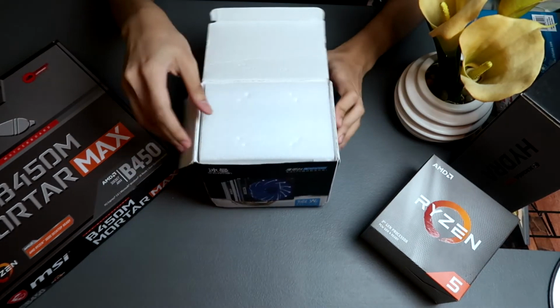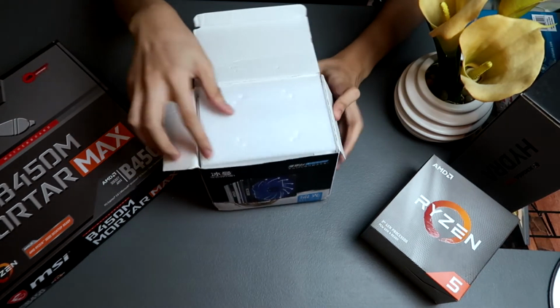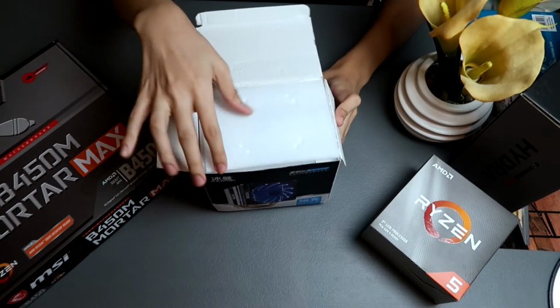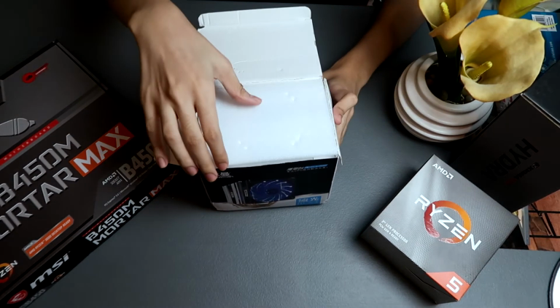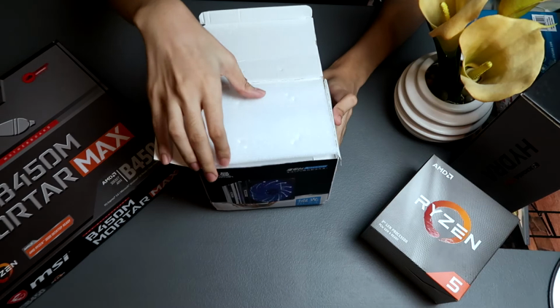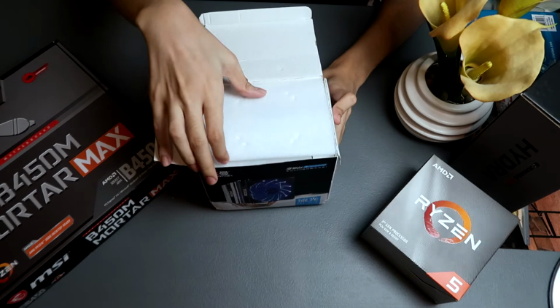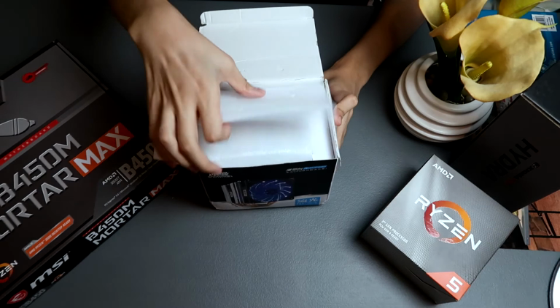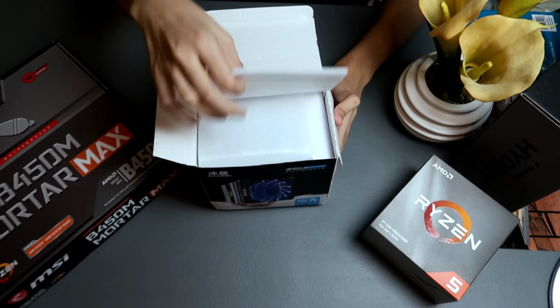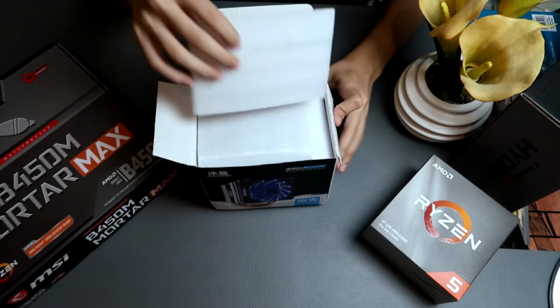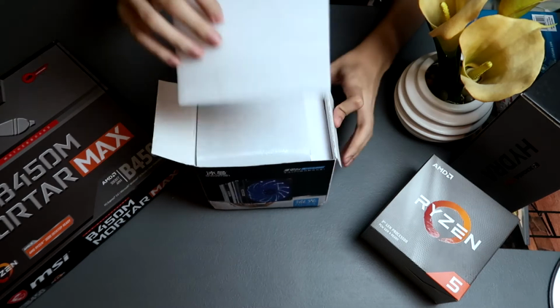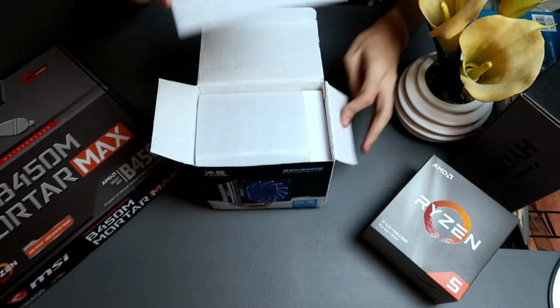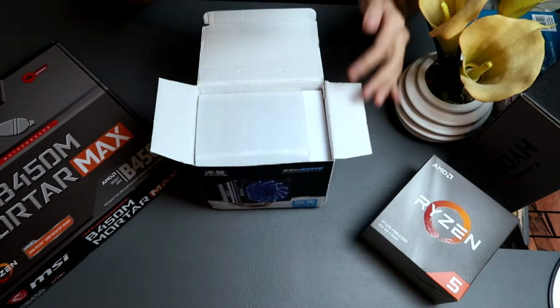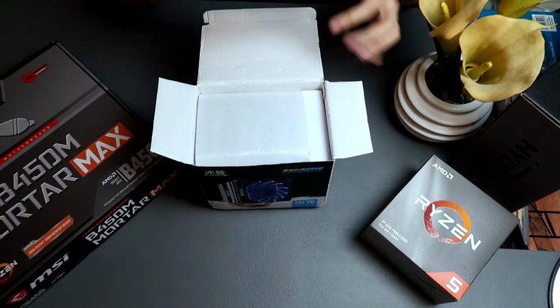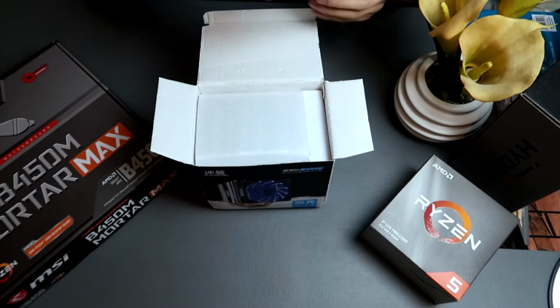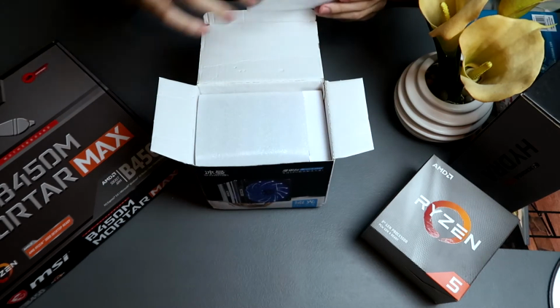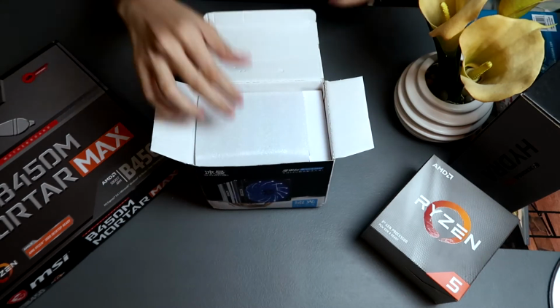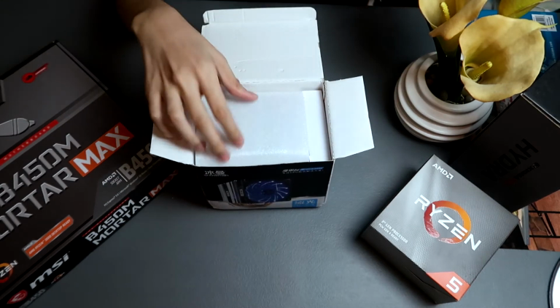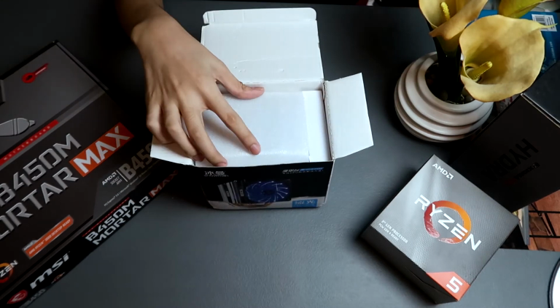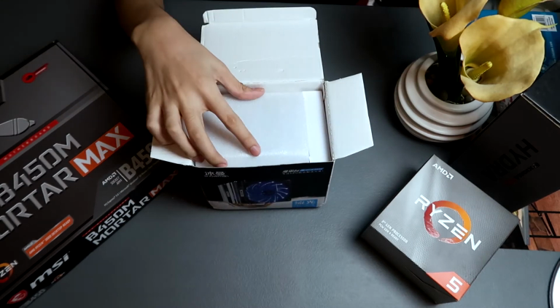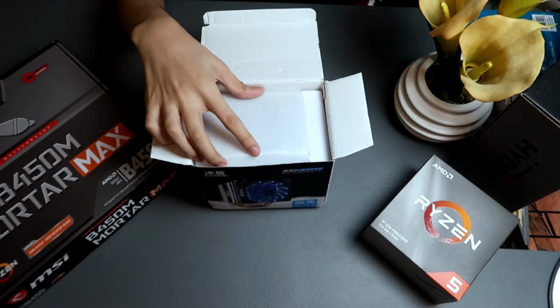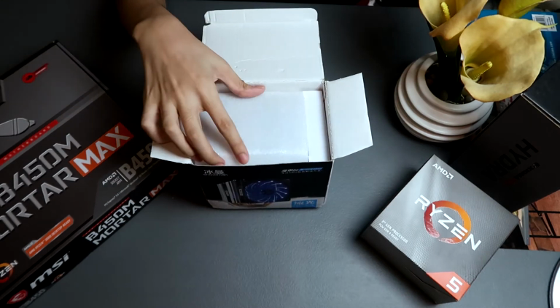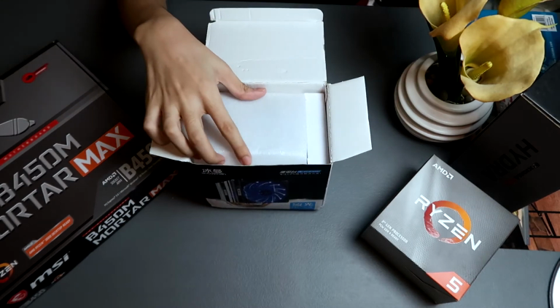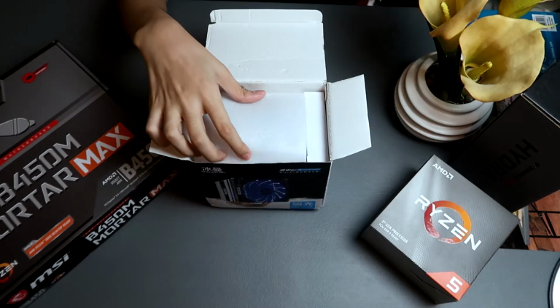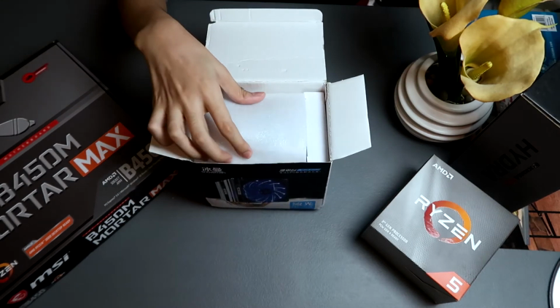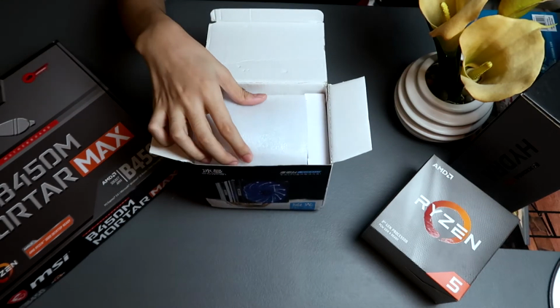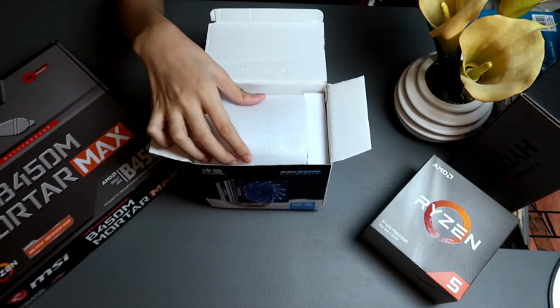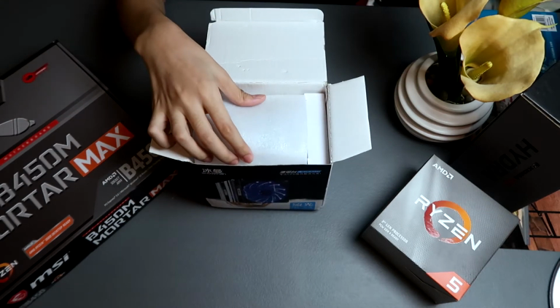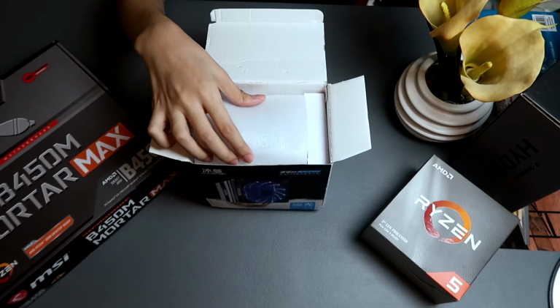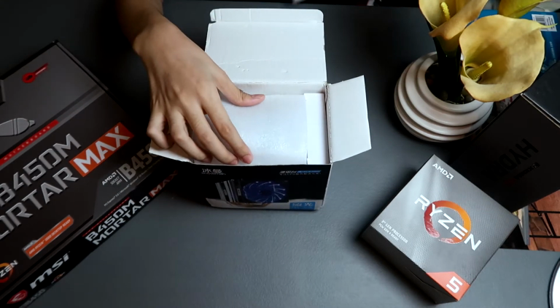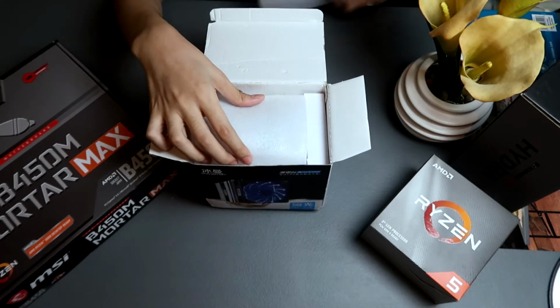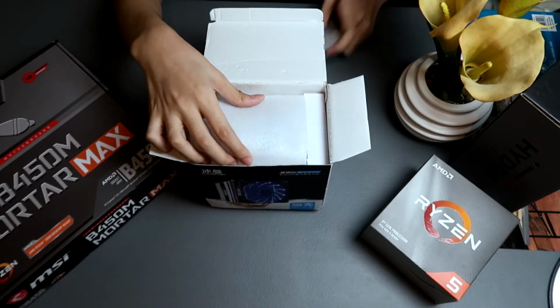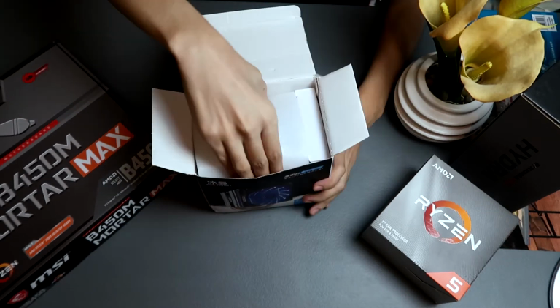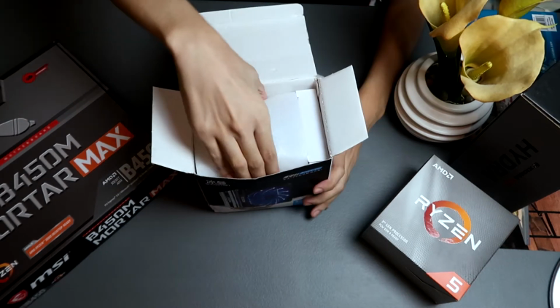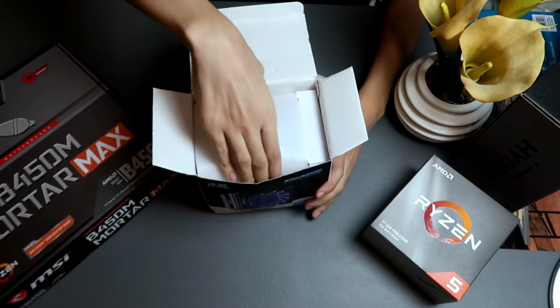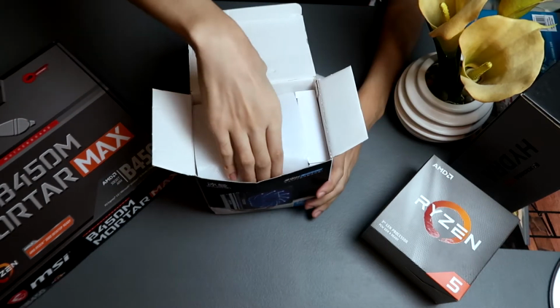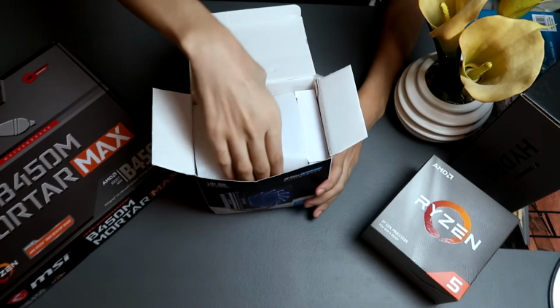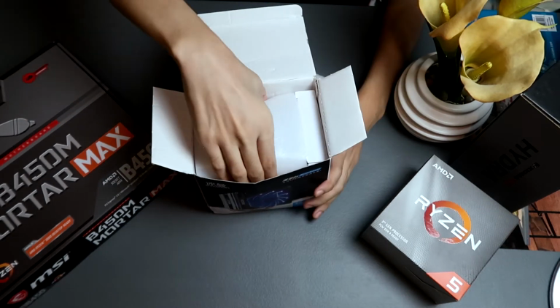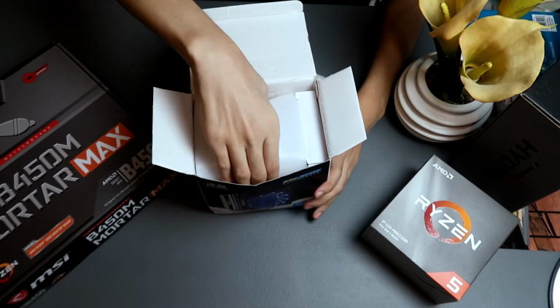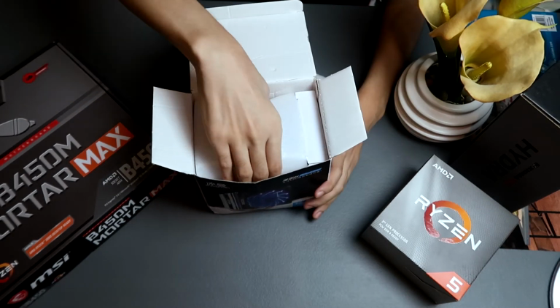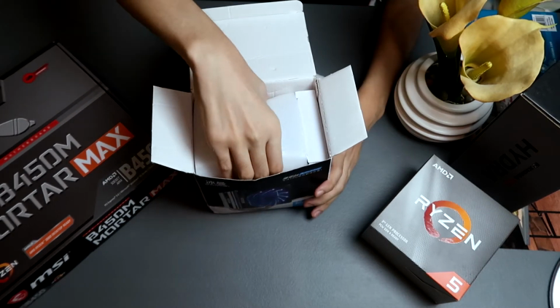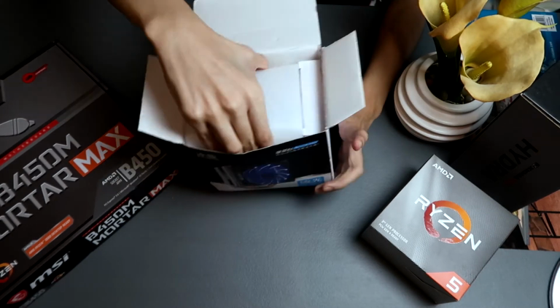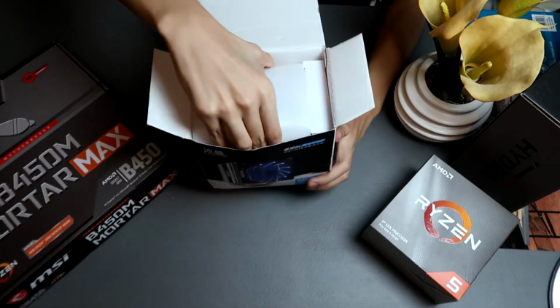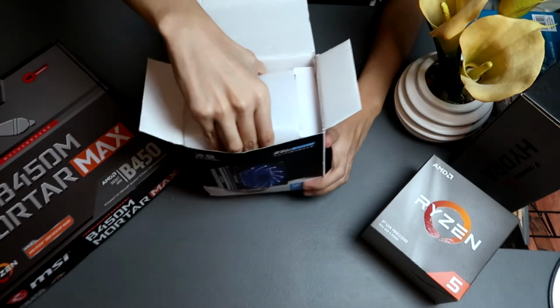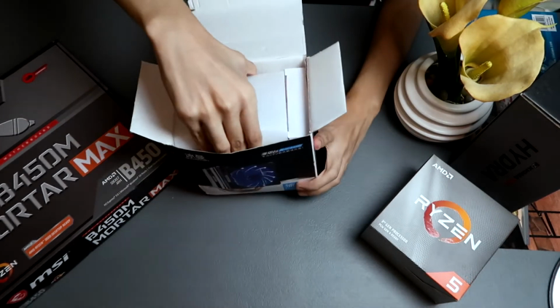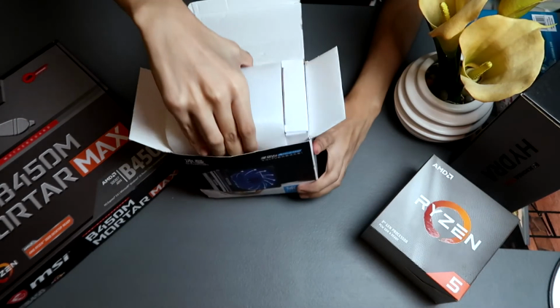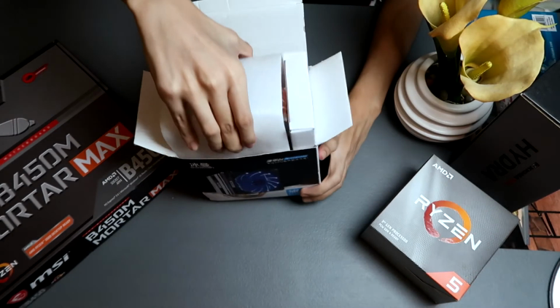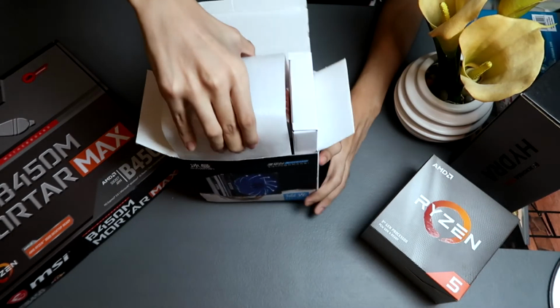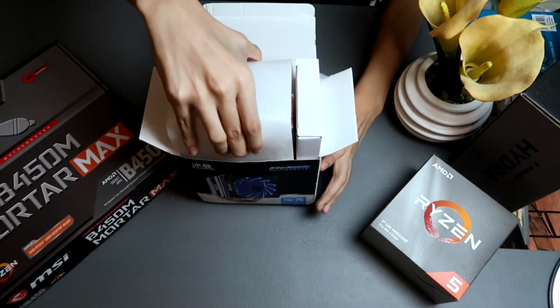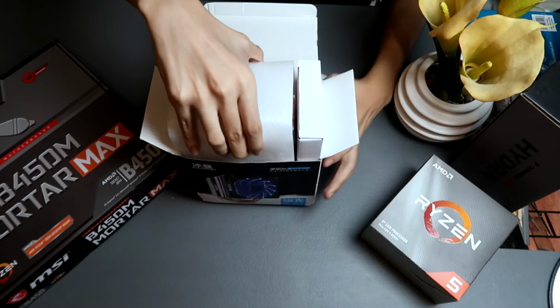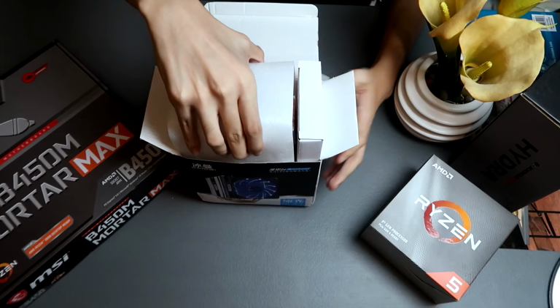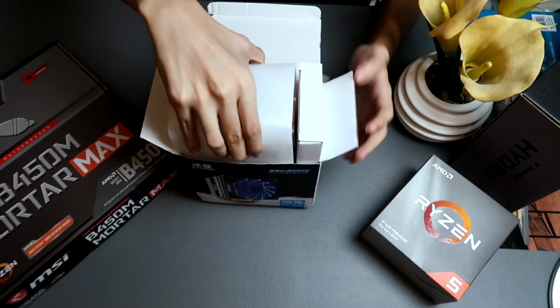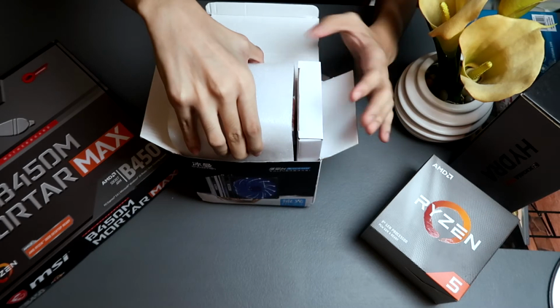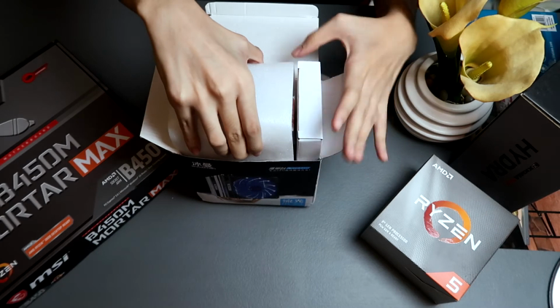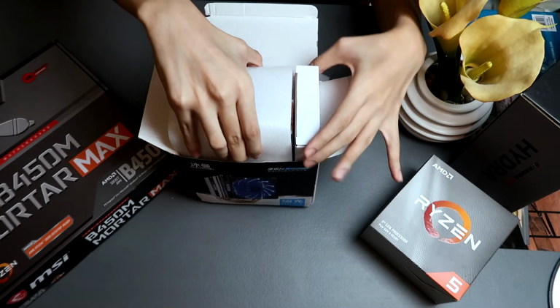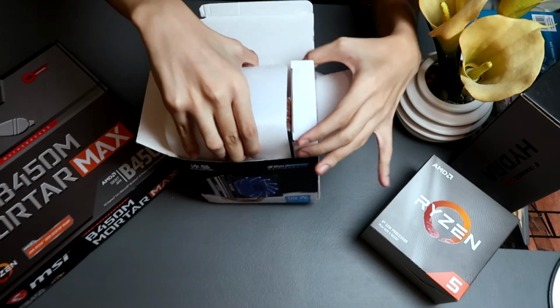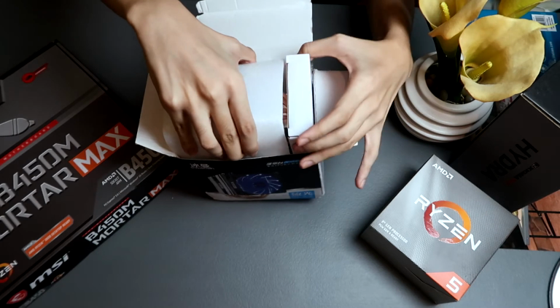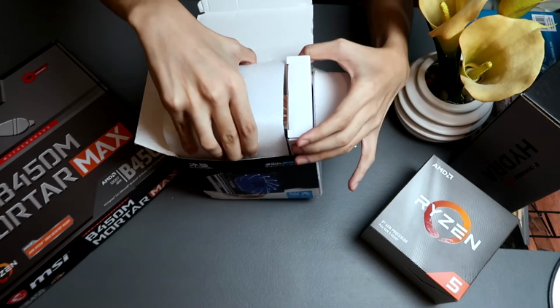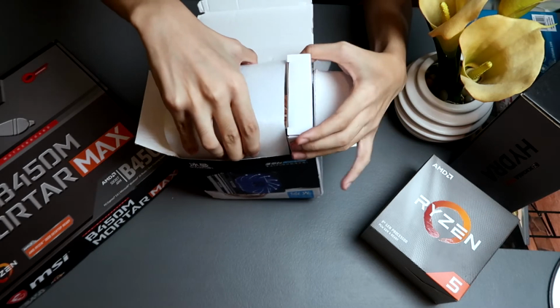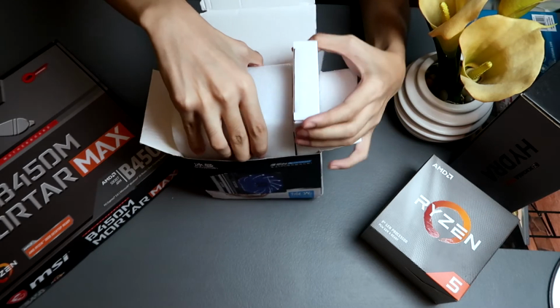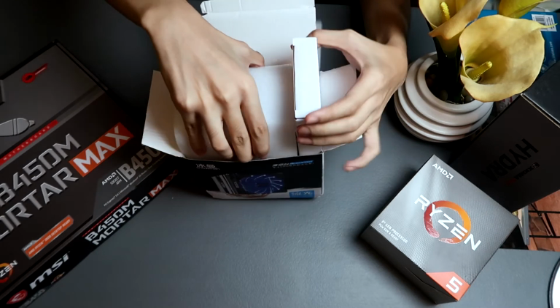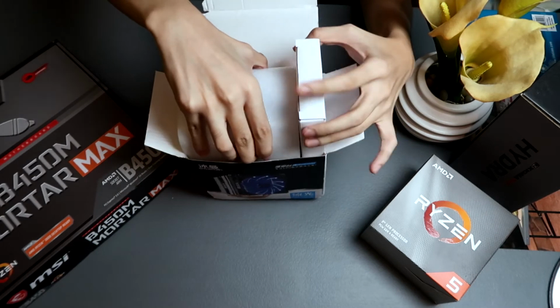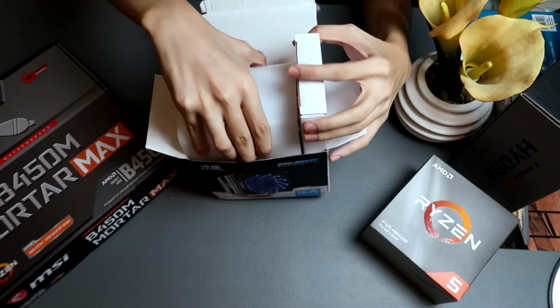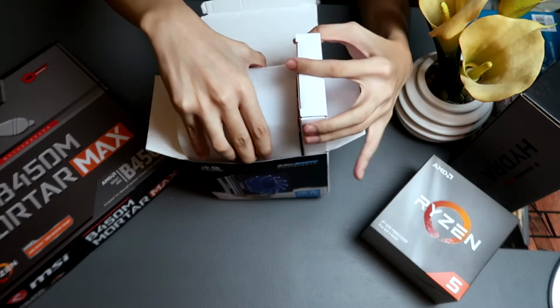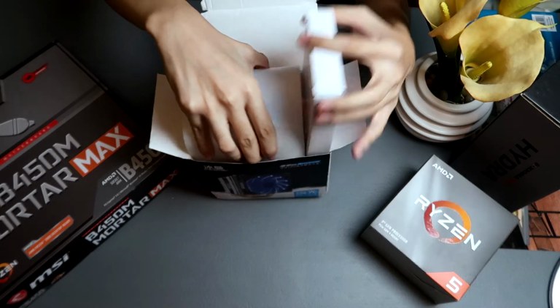This was ordered from Lazada. It's also available on Shopee, but Lazada had free shipping so I went with Lazada.